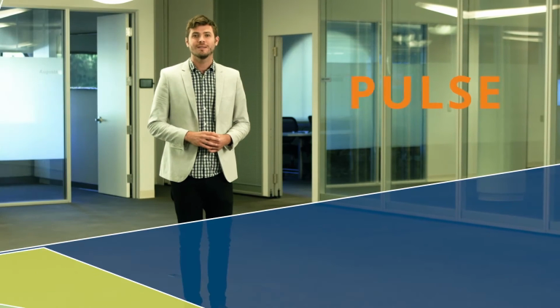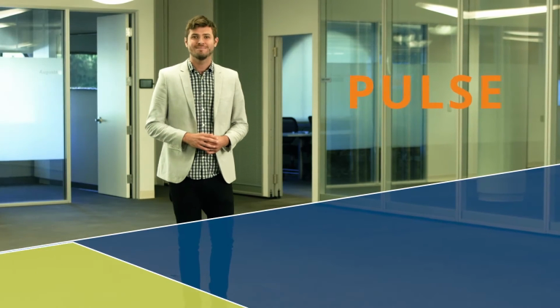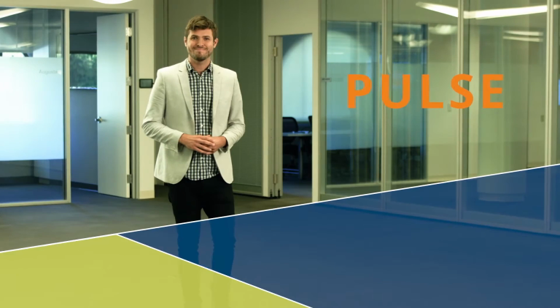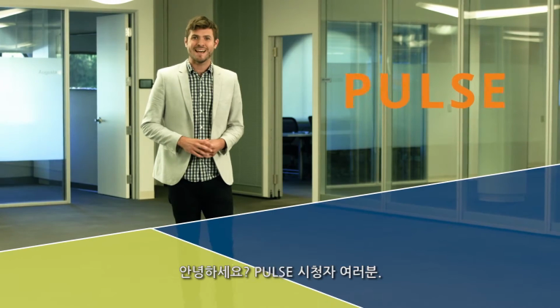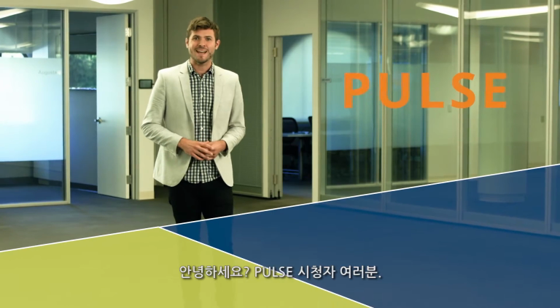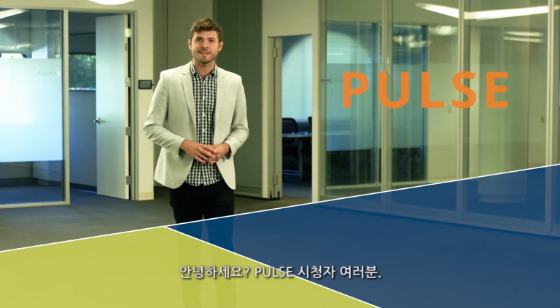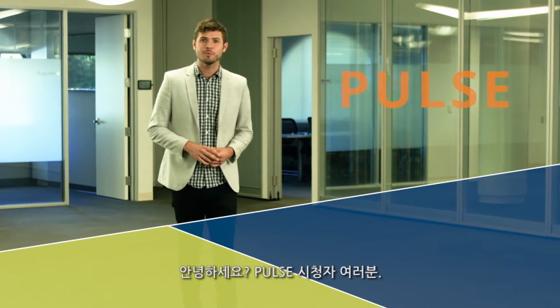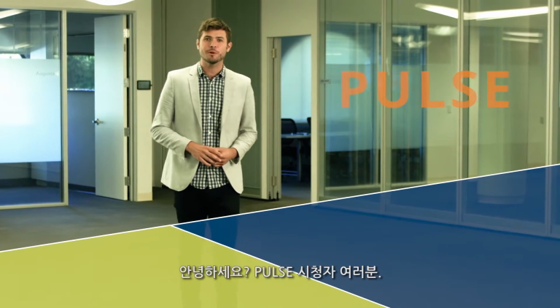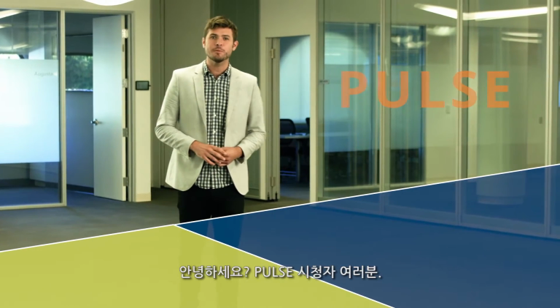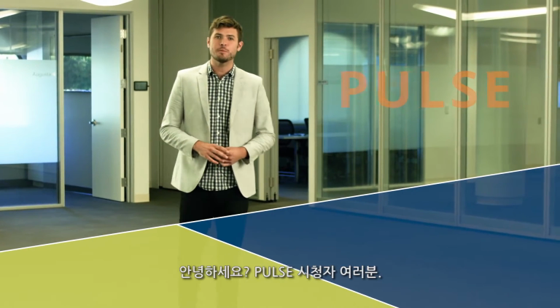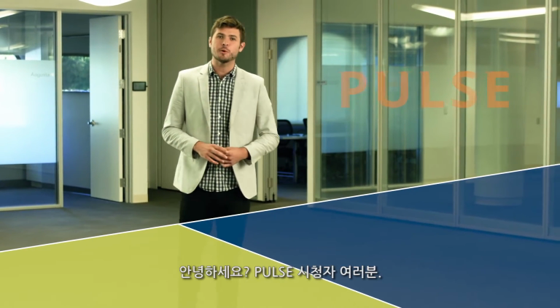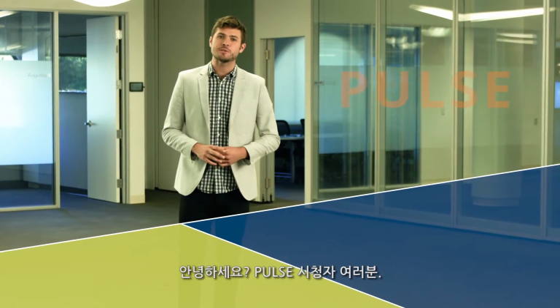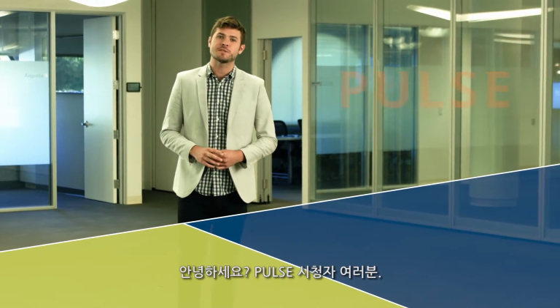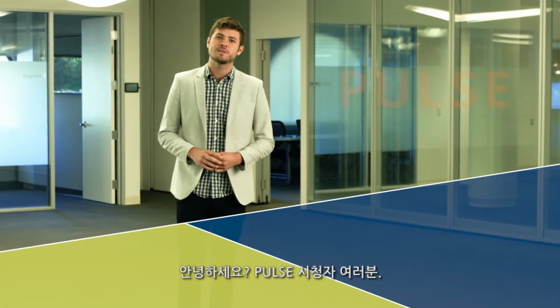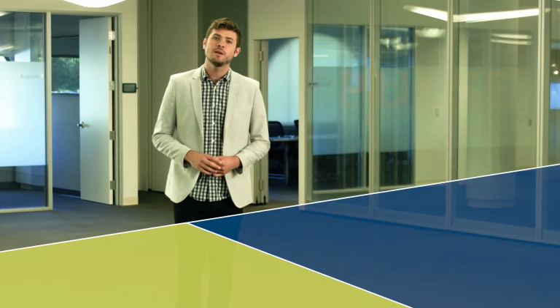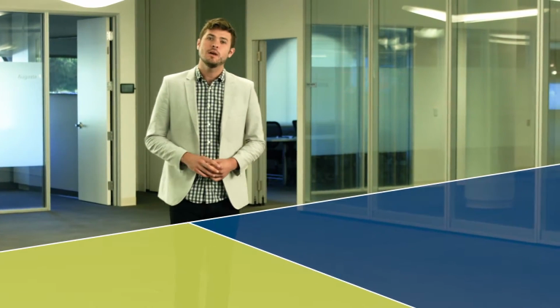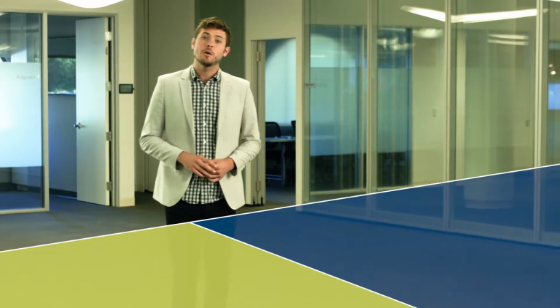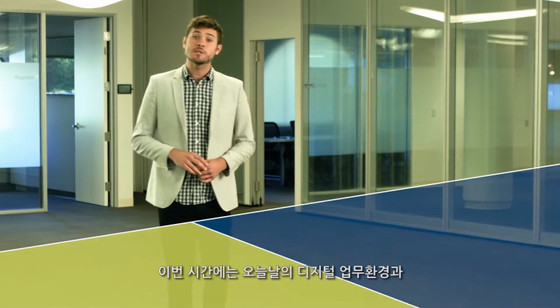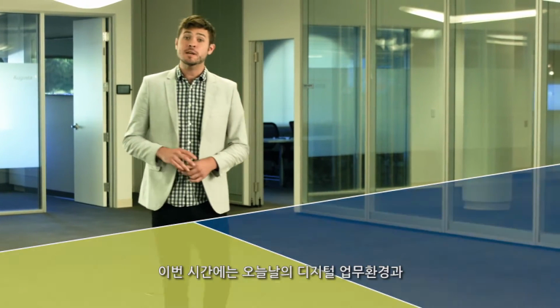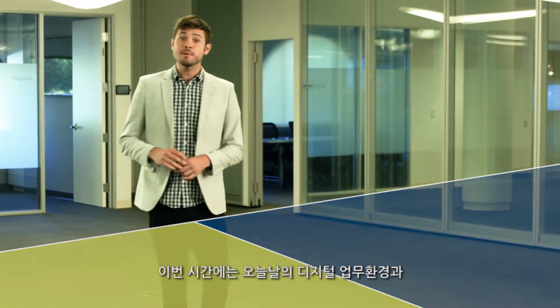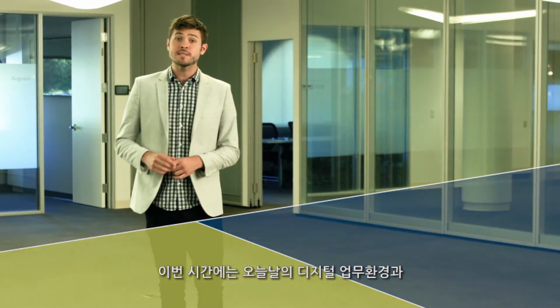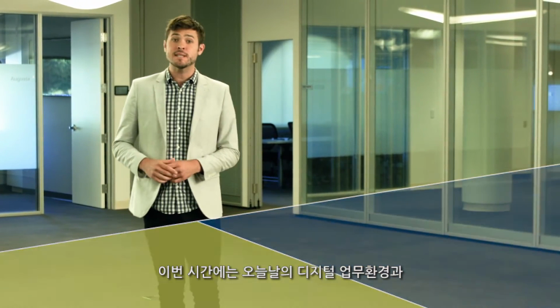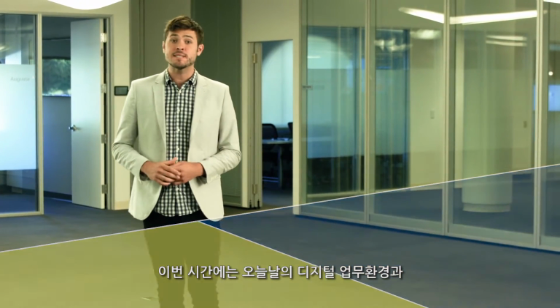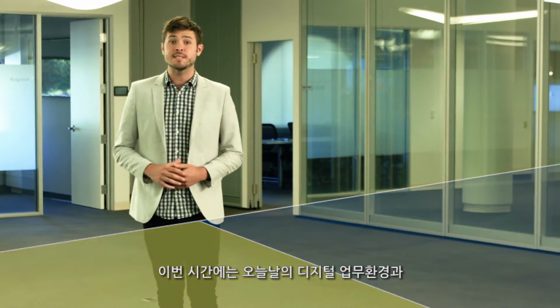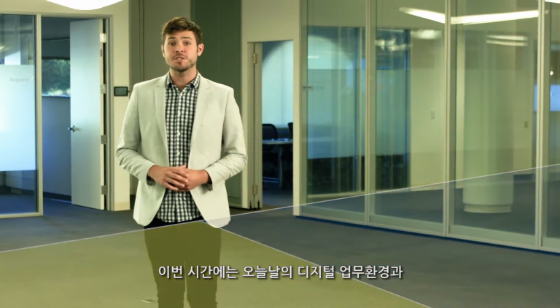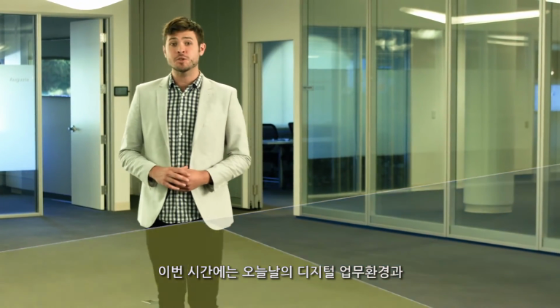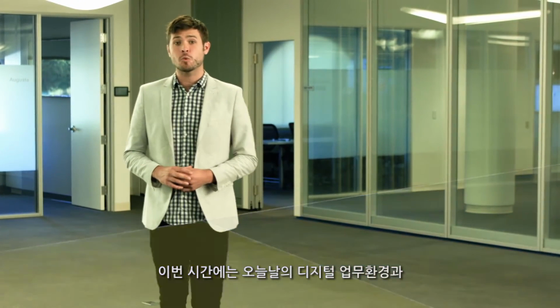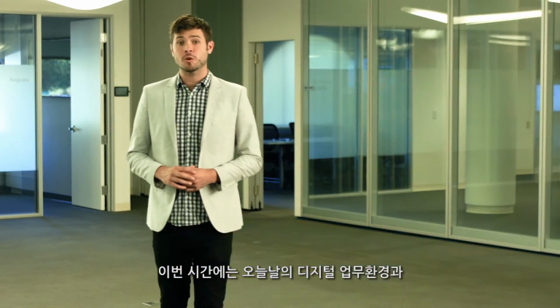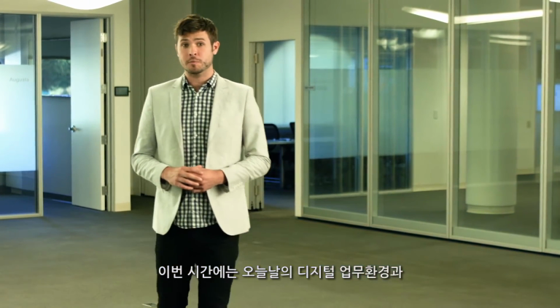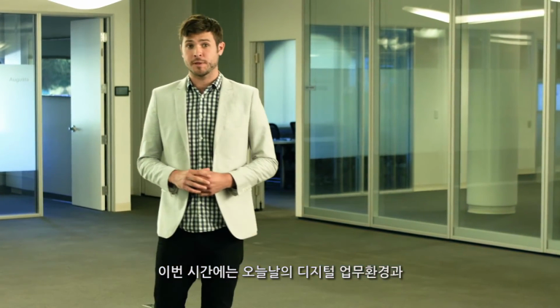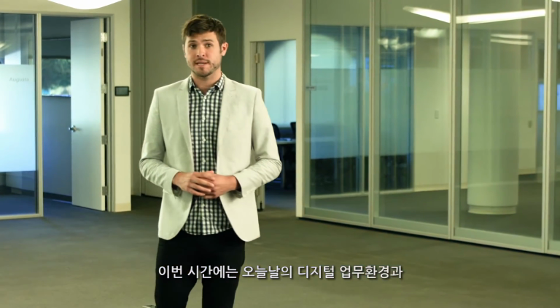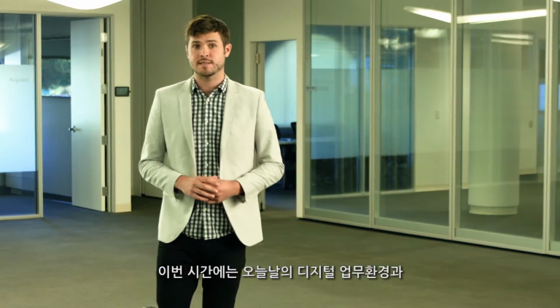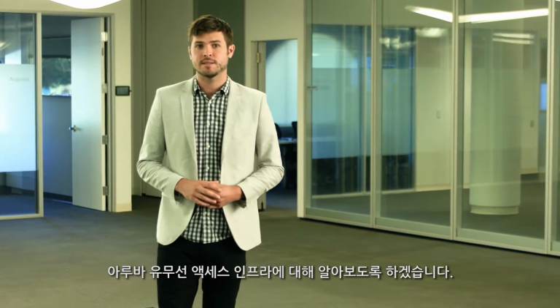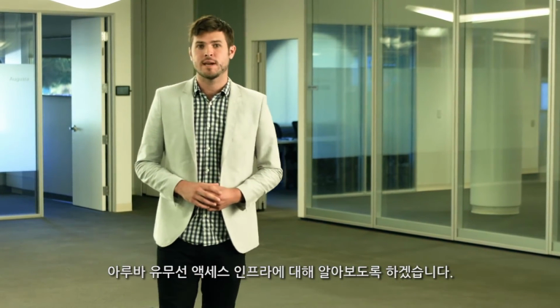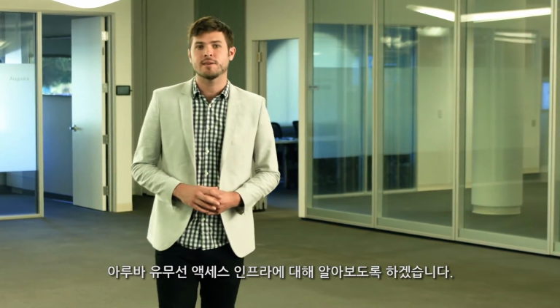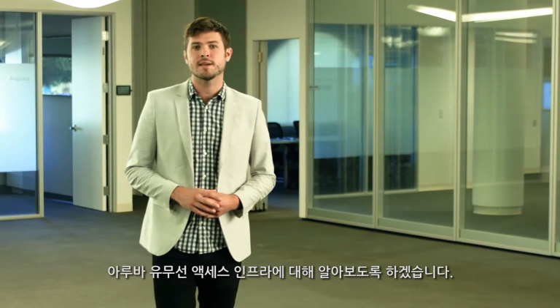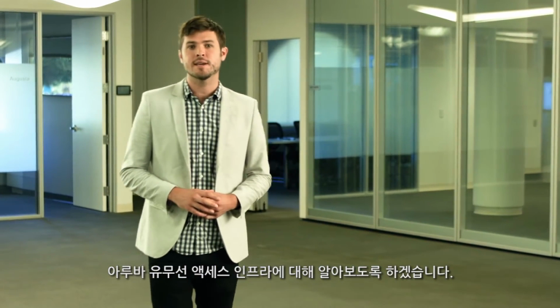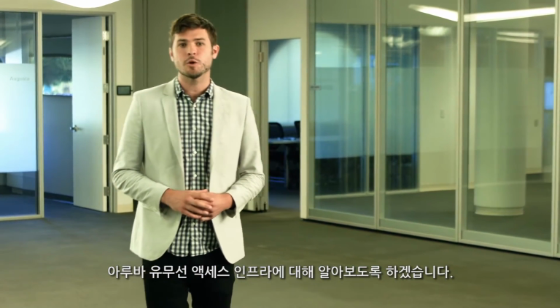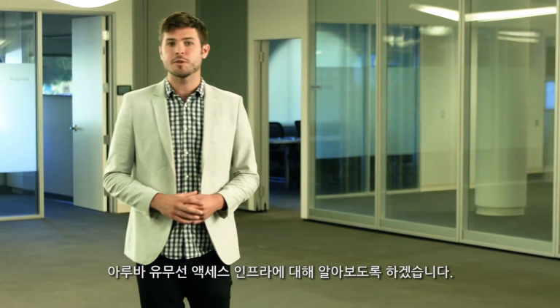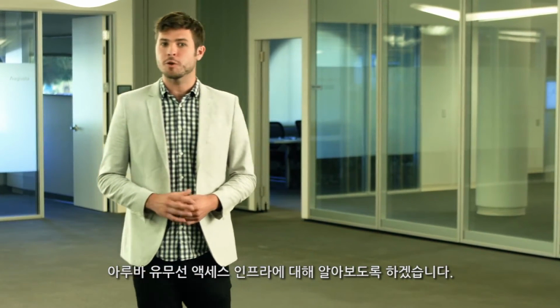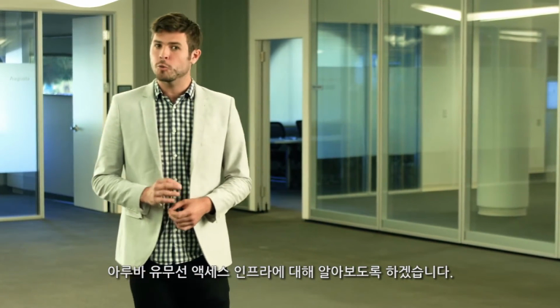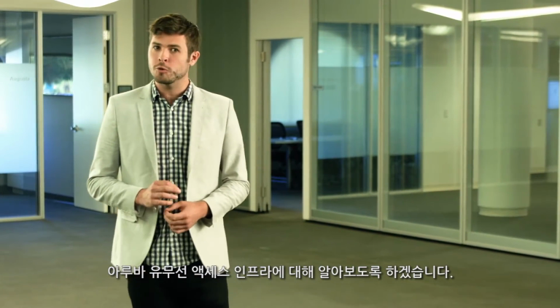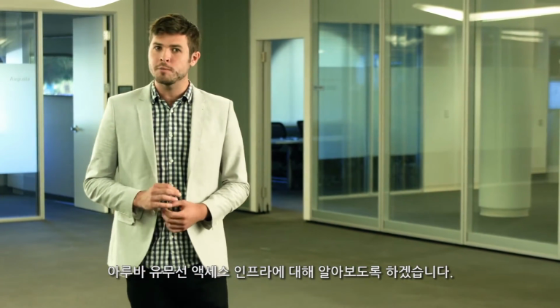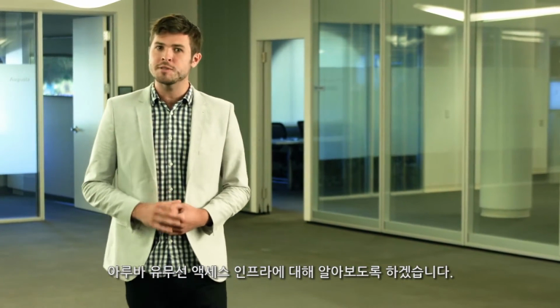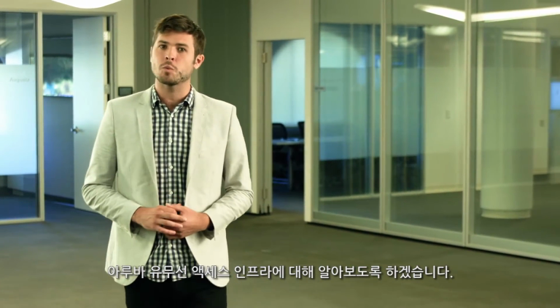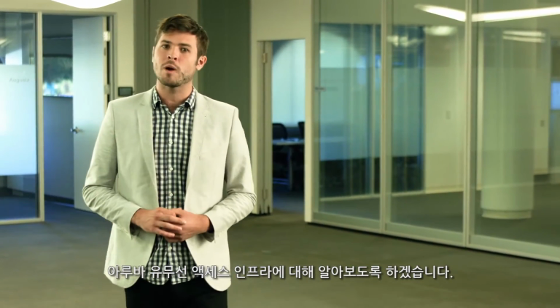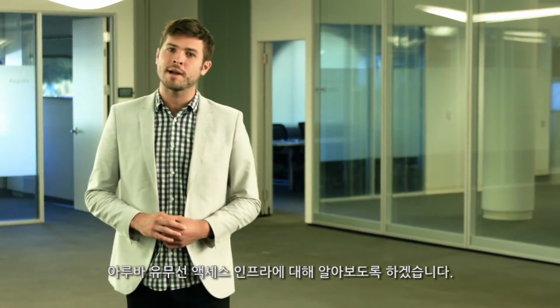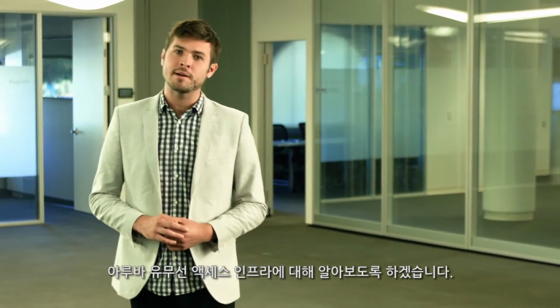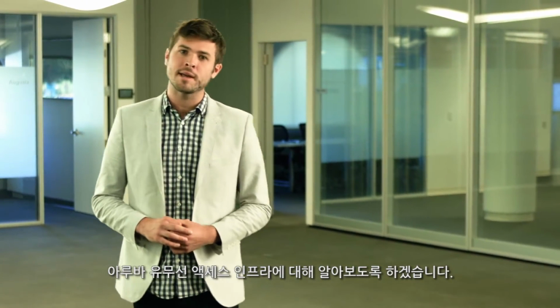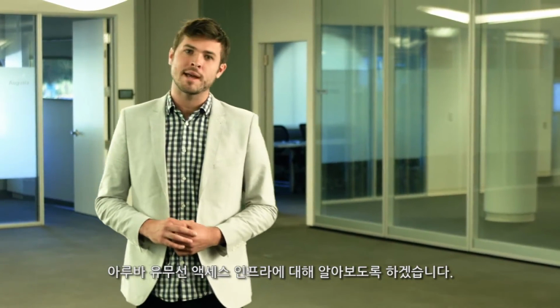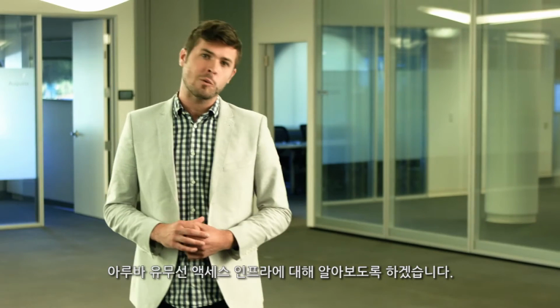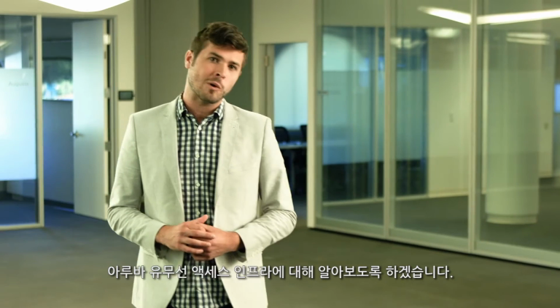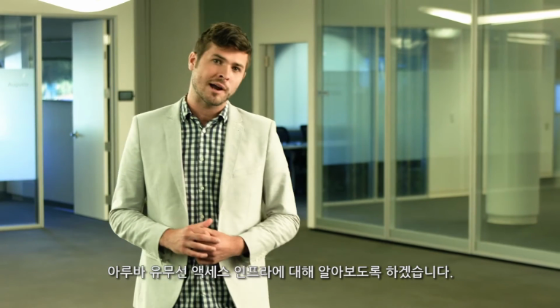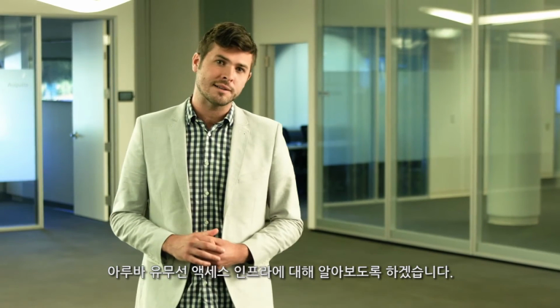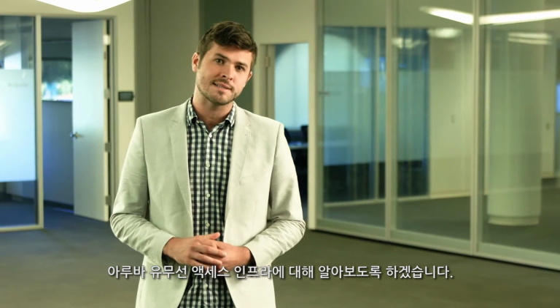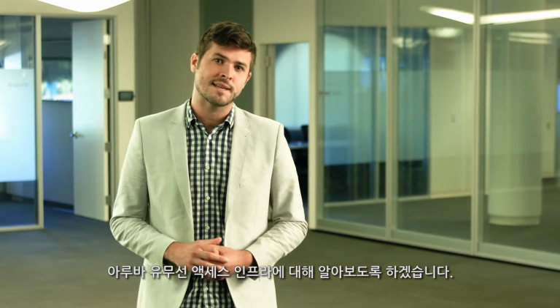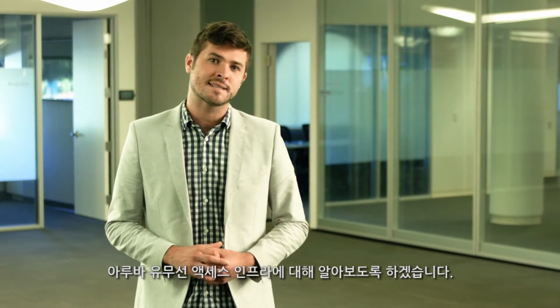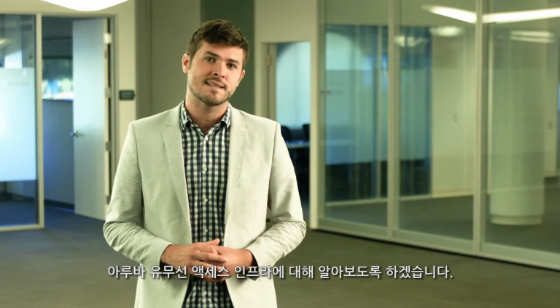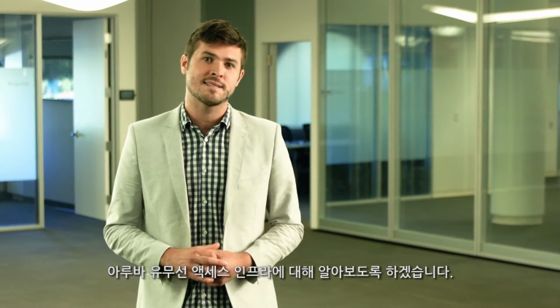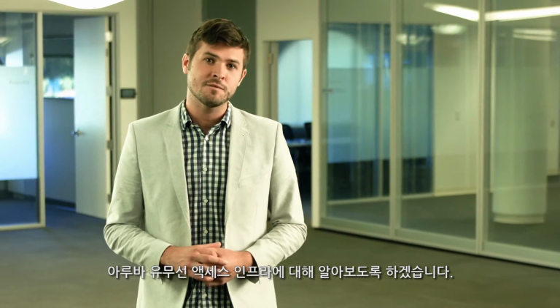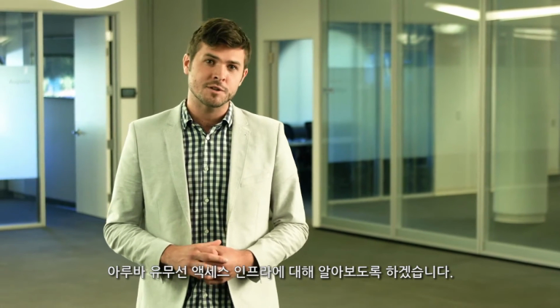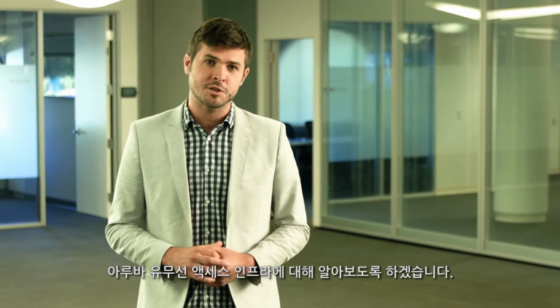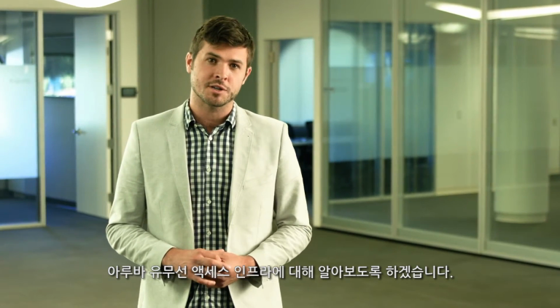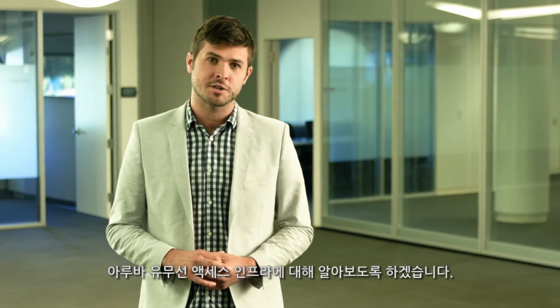Hi, welcome to Pulse. We're talking about today's digital workplace and how you can get there with Aruba's wired and wireless access infrastructure.